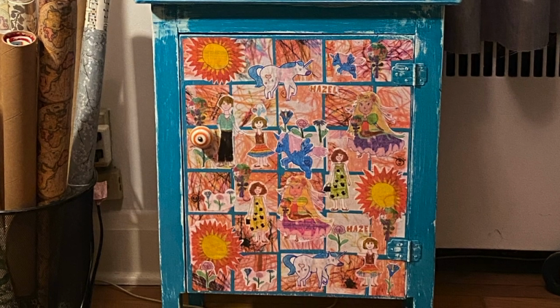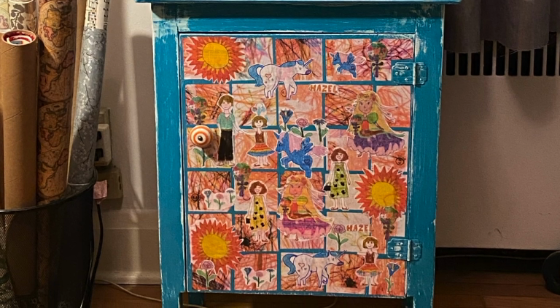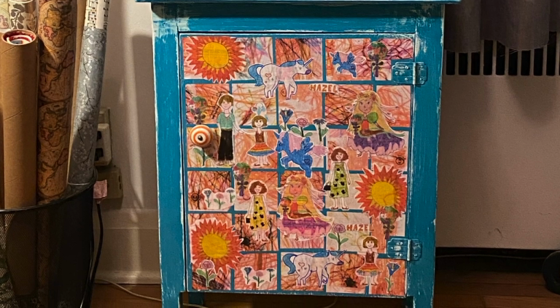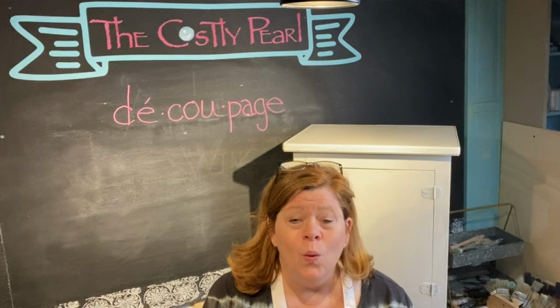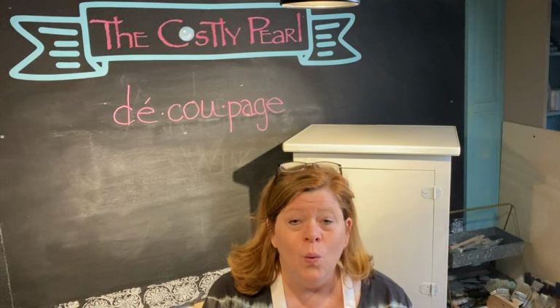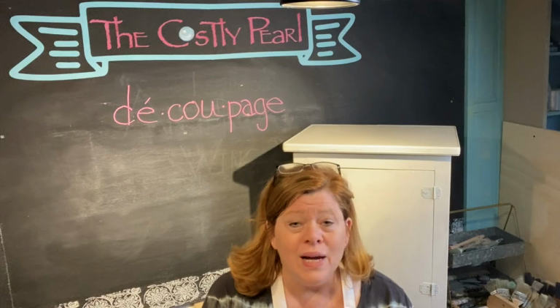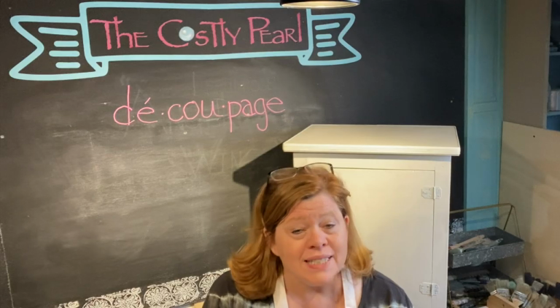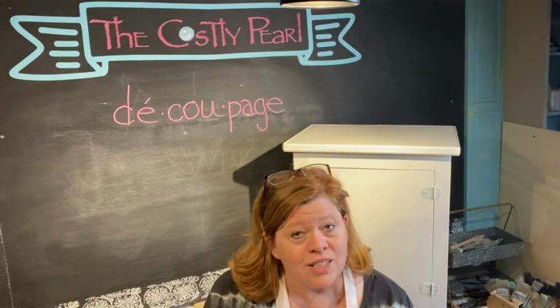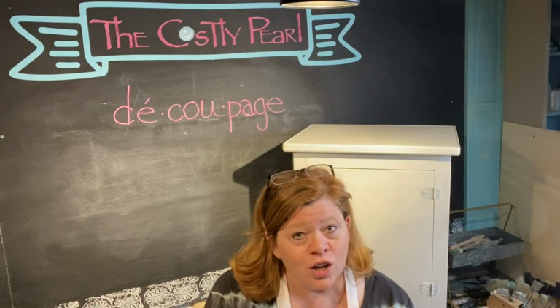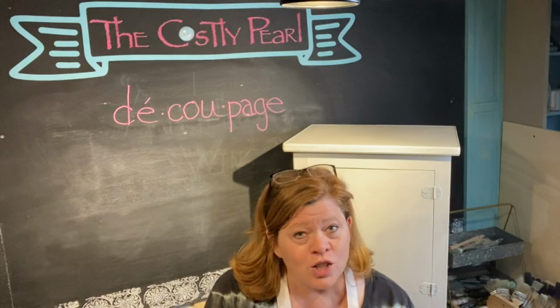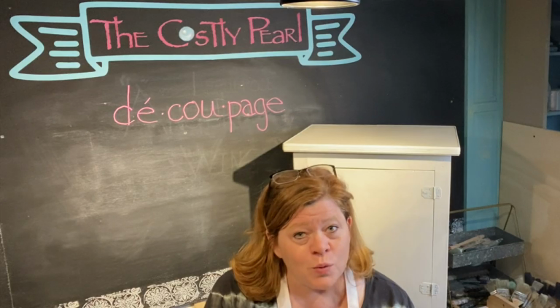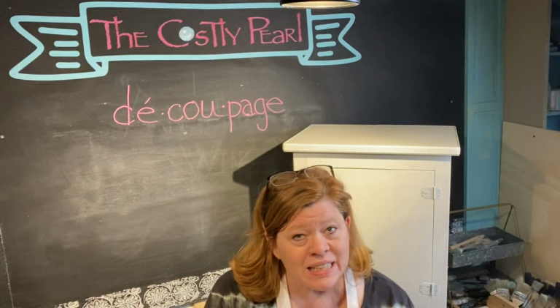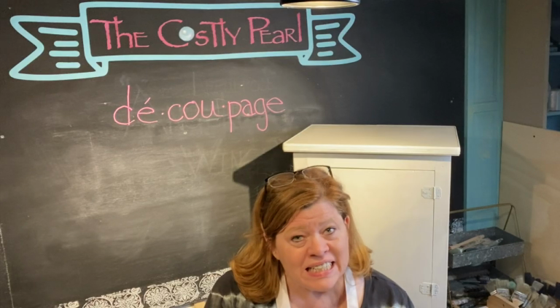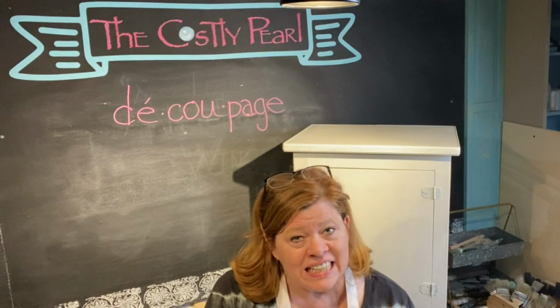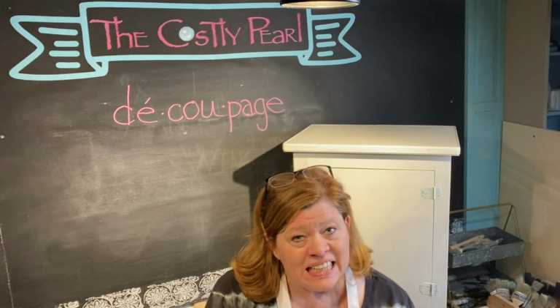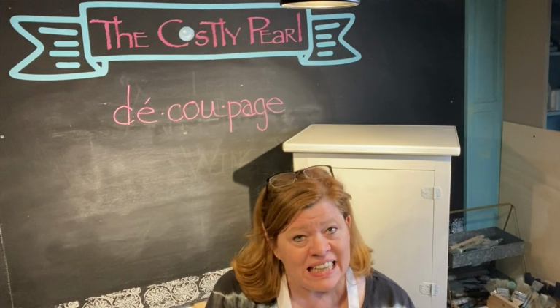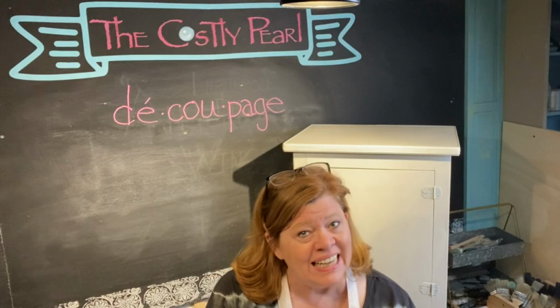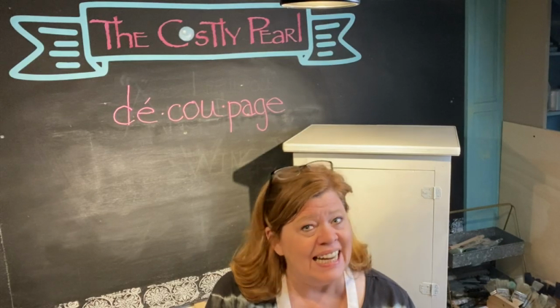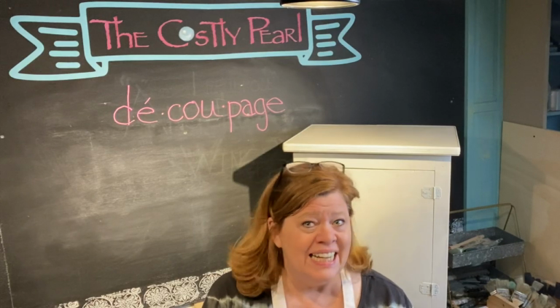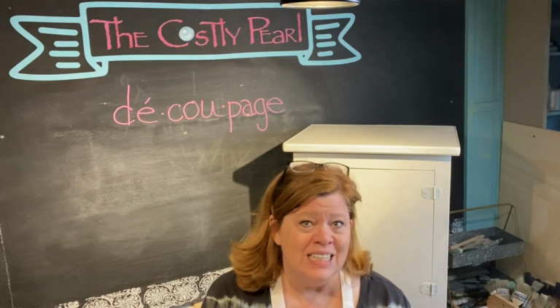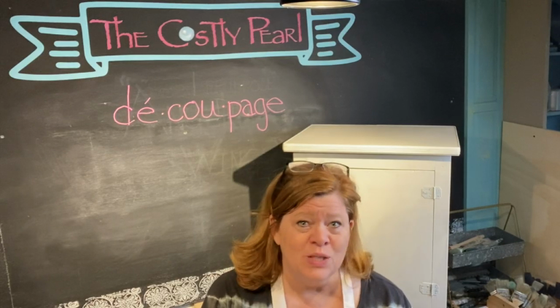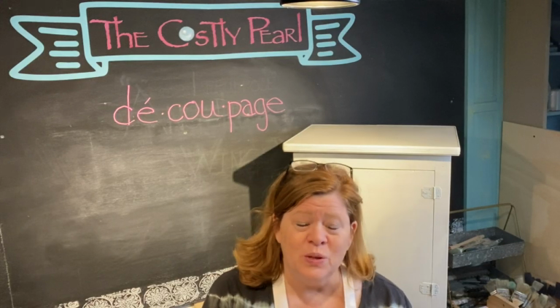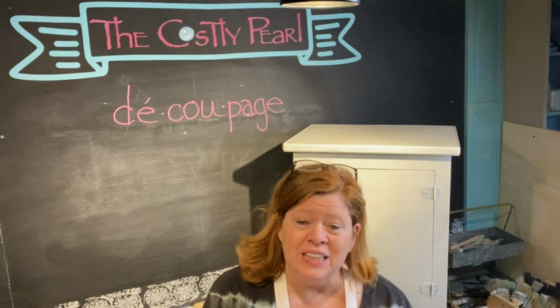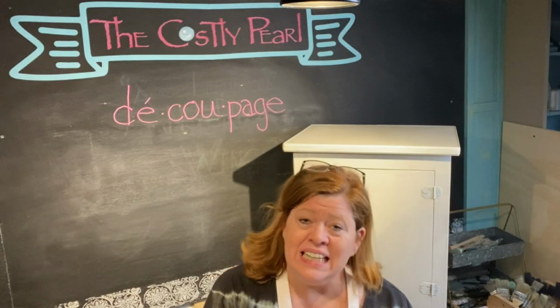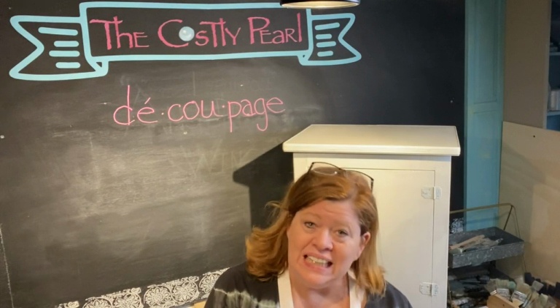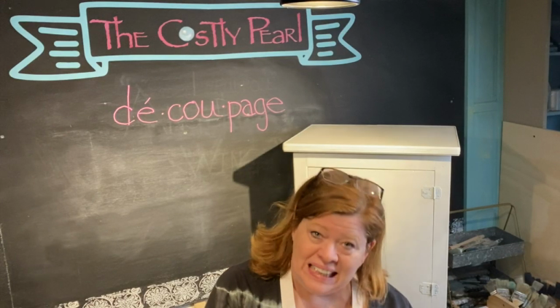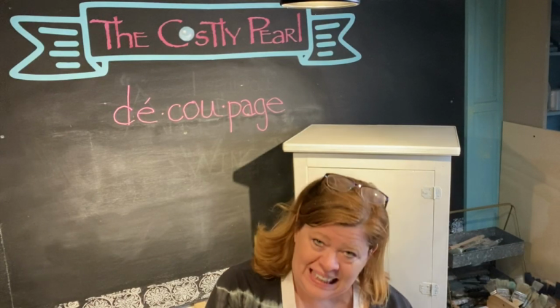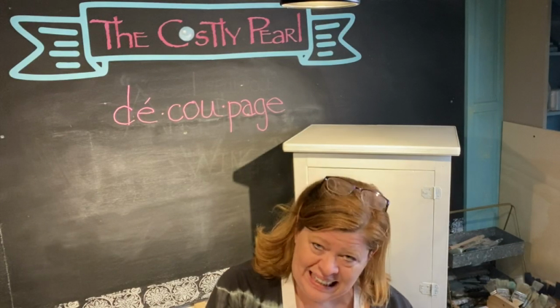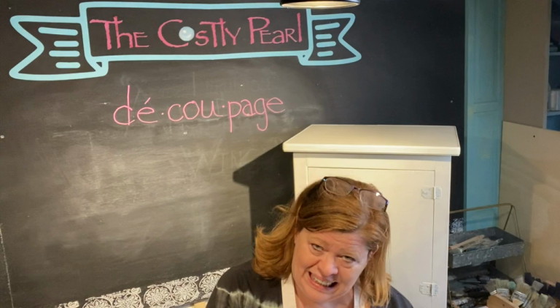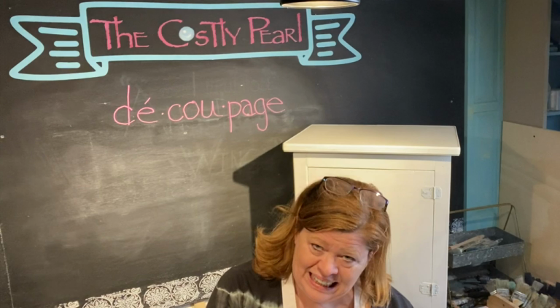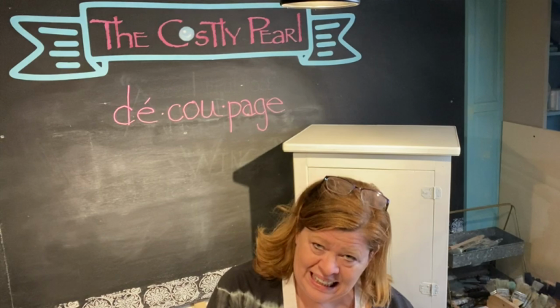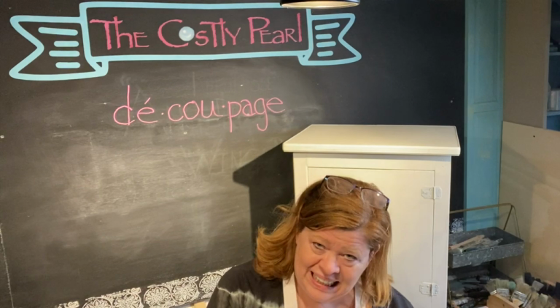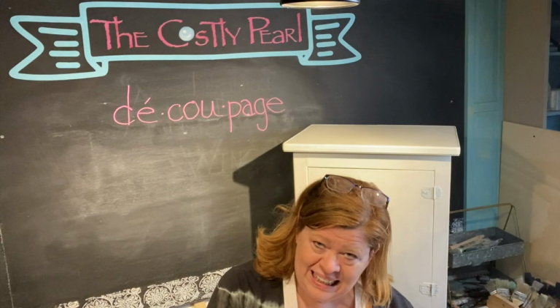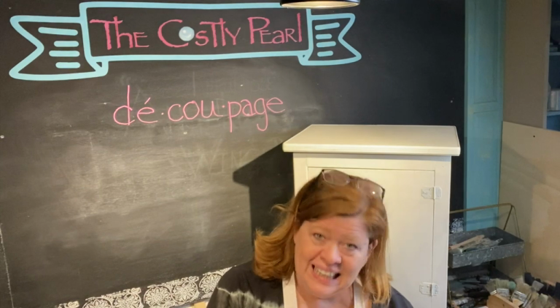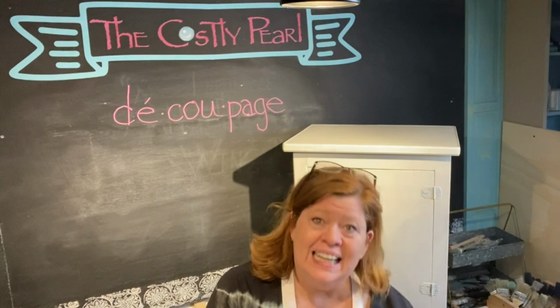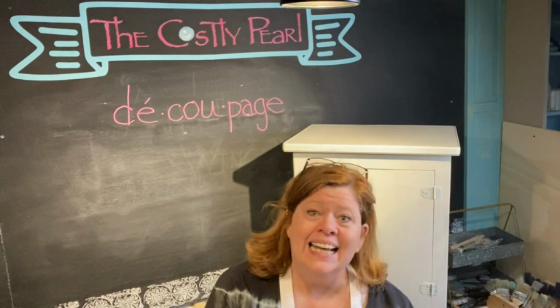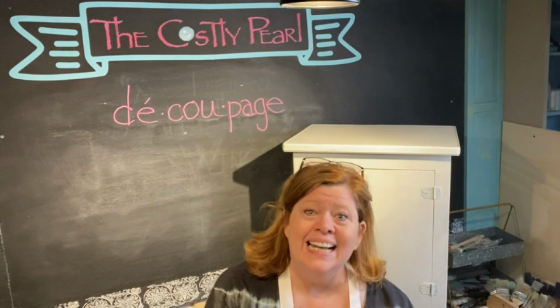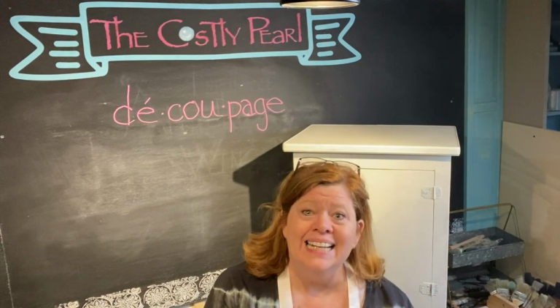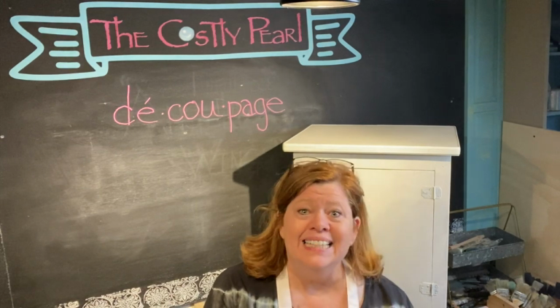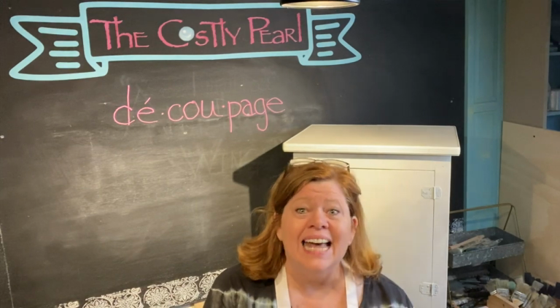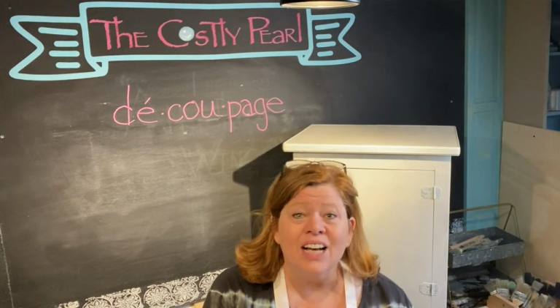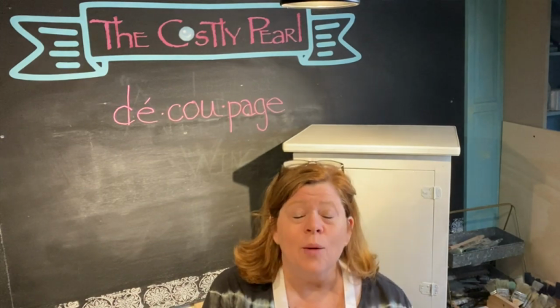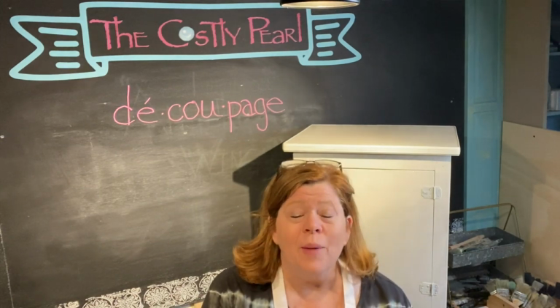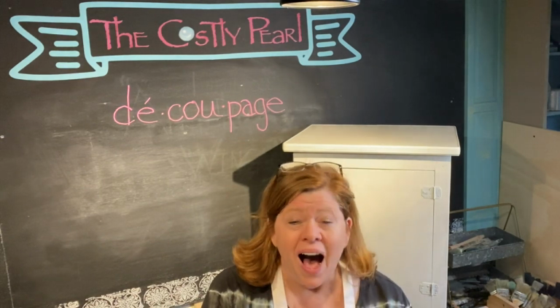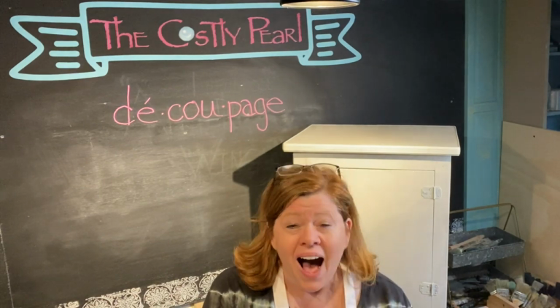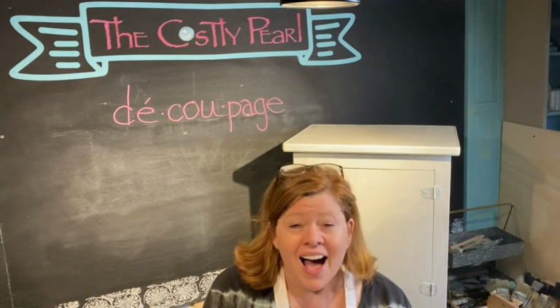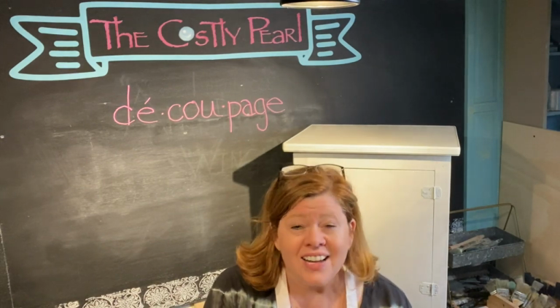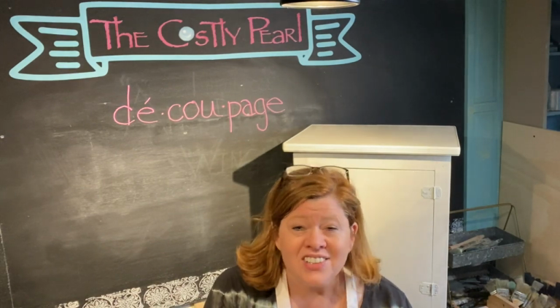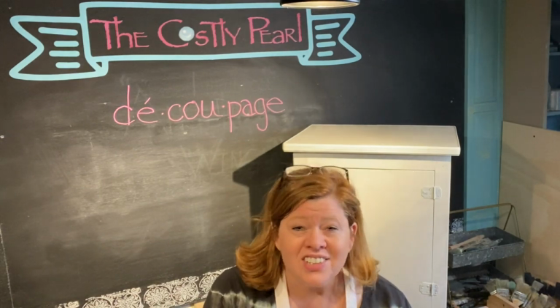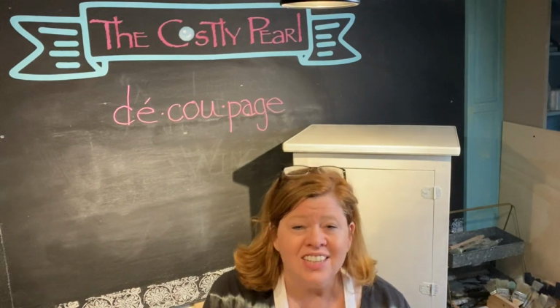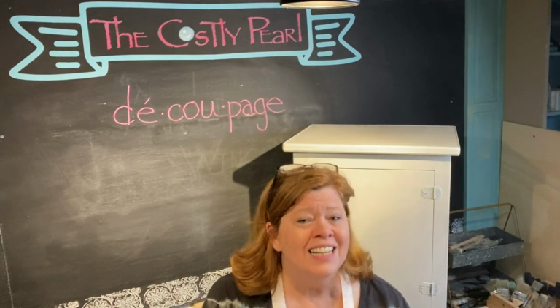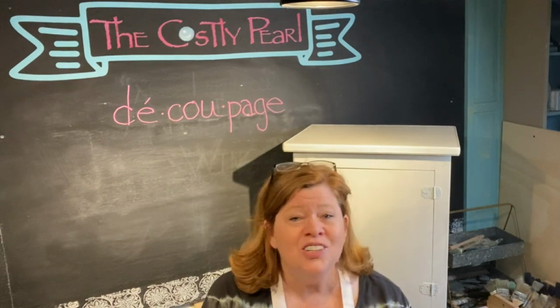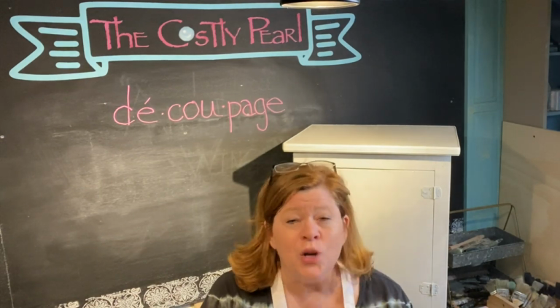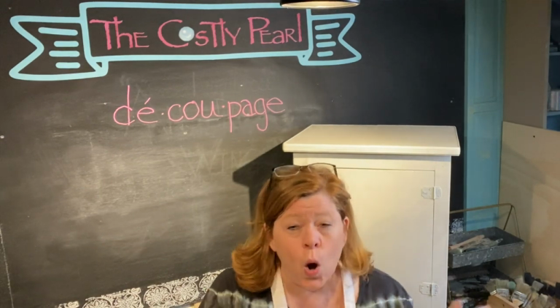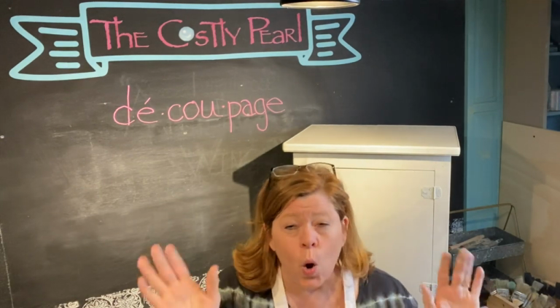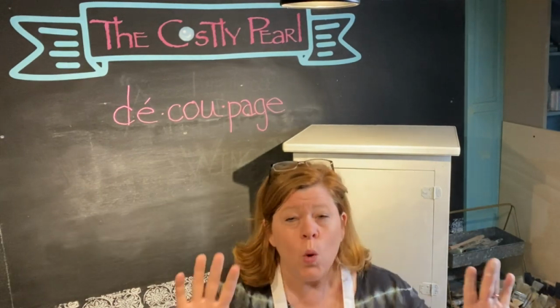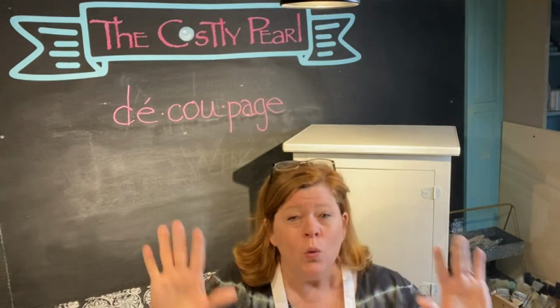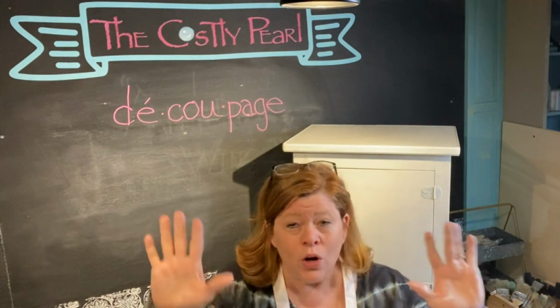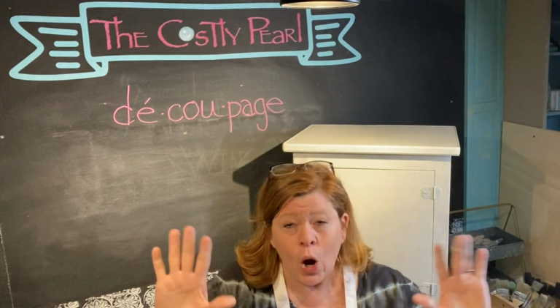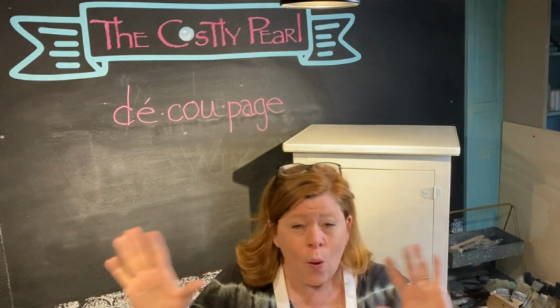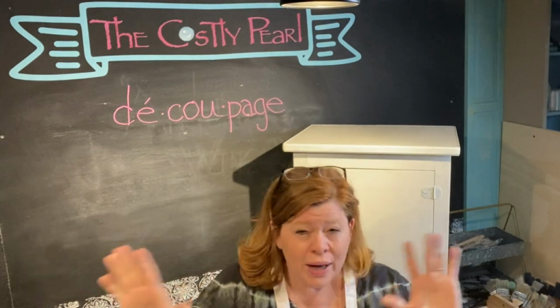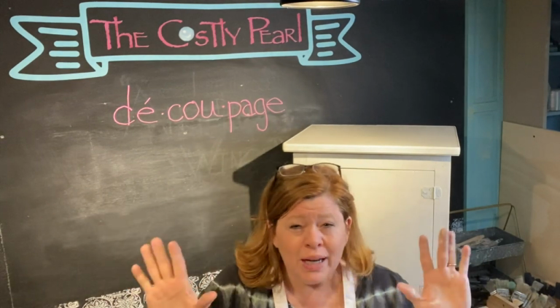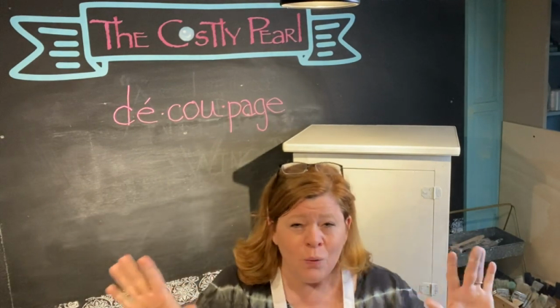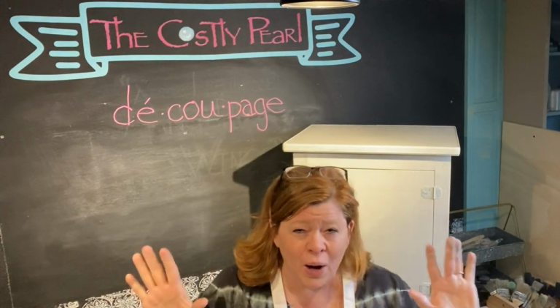What starts with a D and ends with an E? Decoupage. Don't go anywhere.